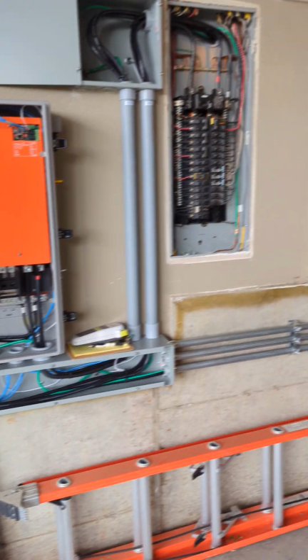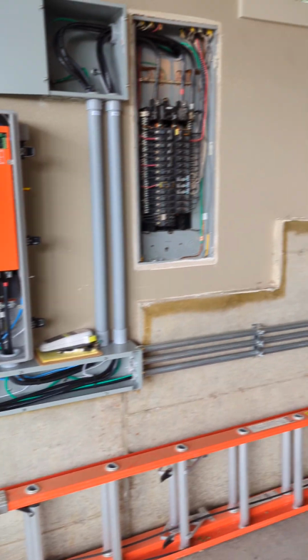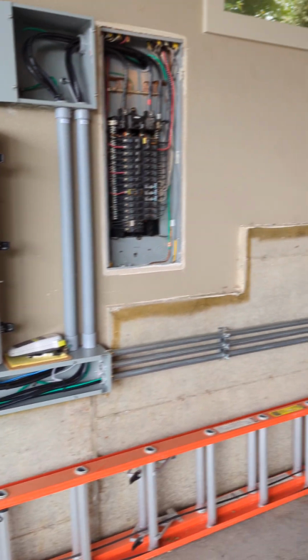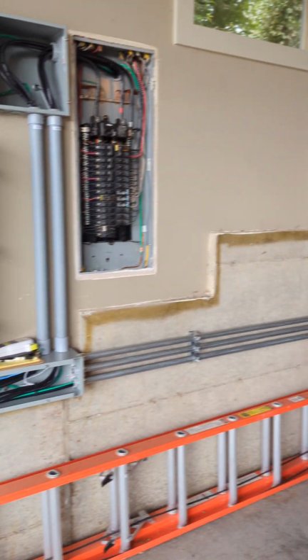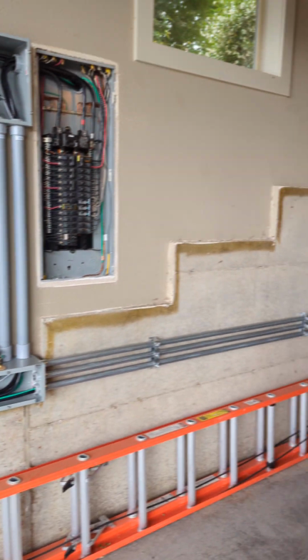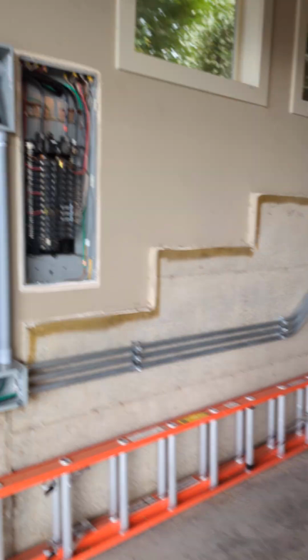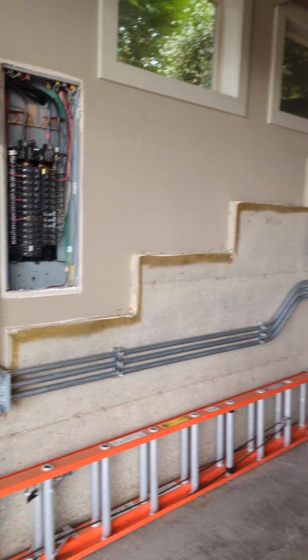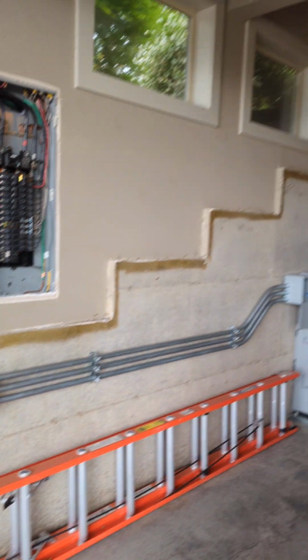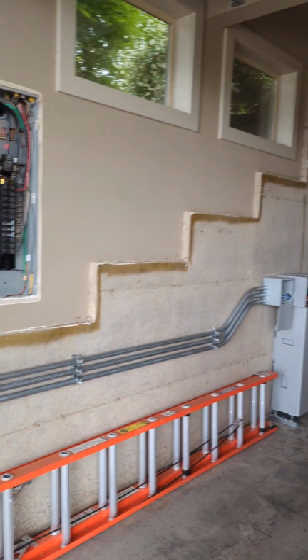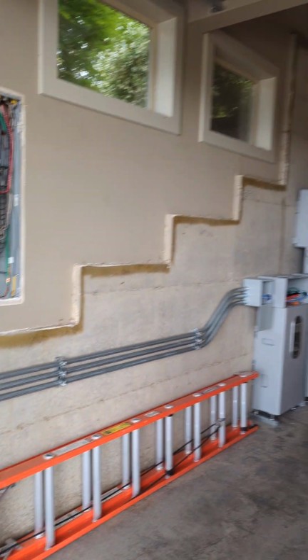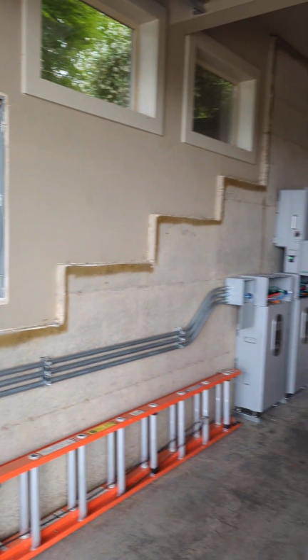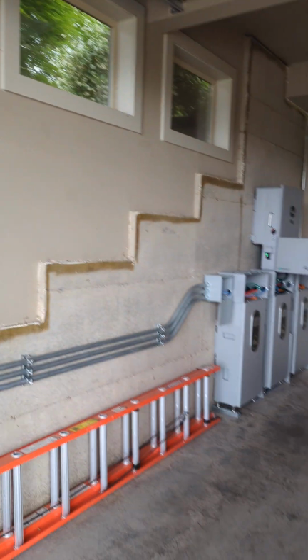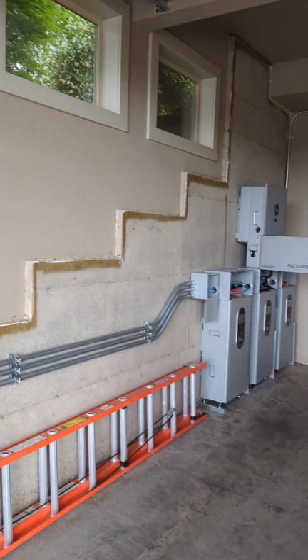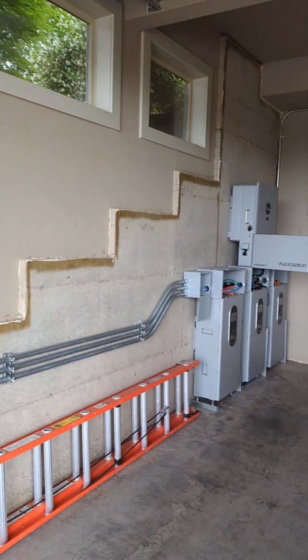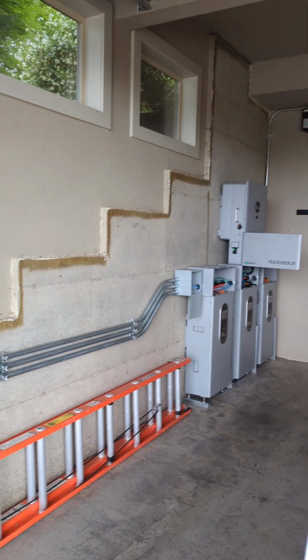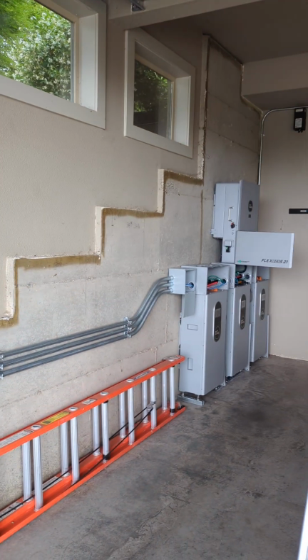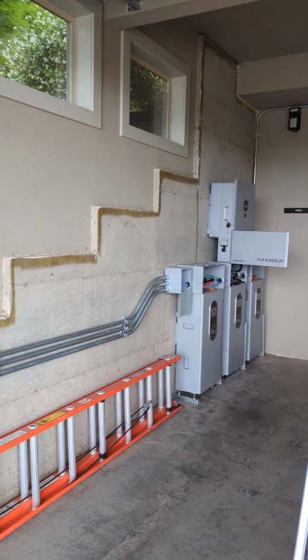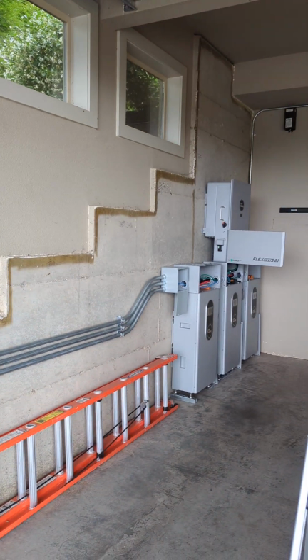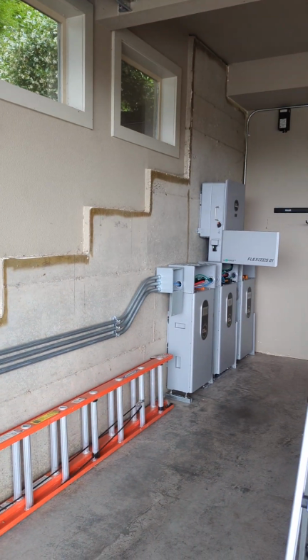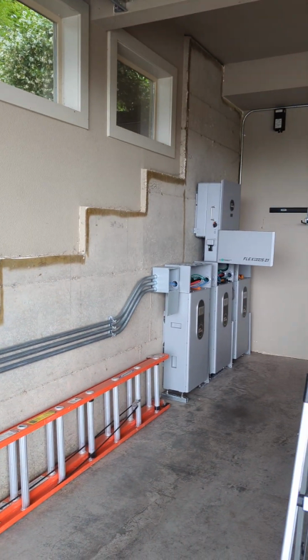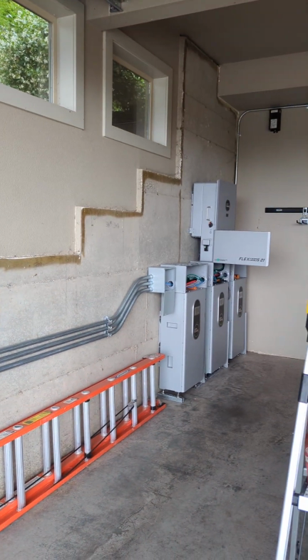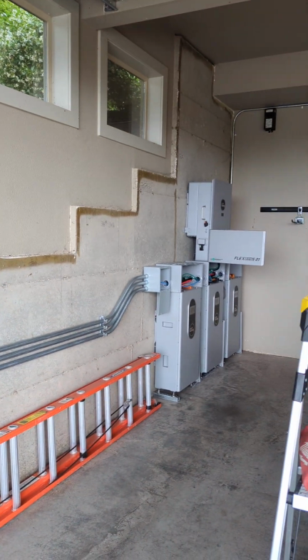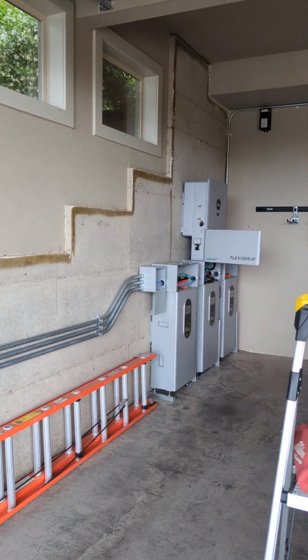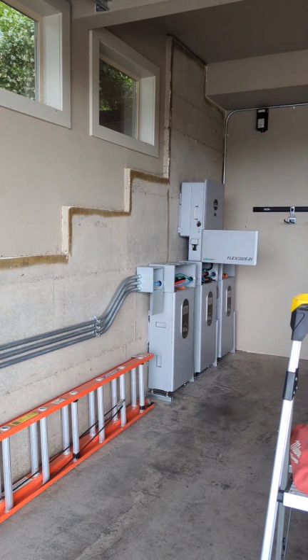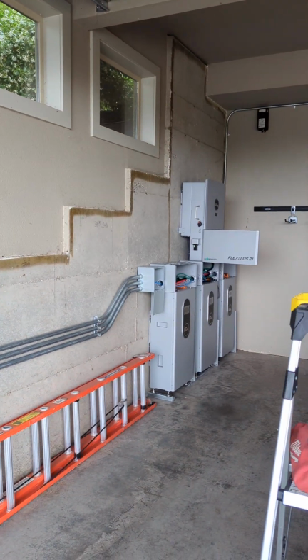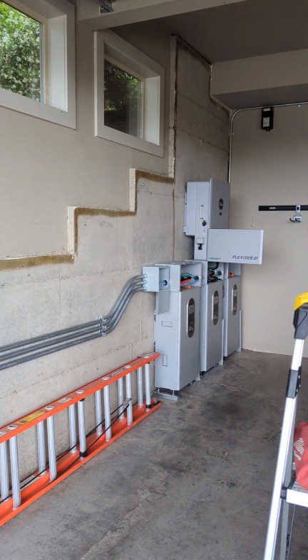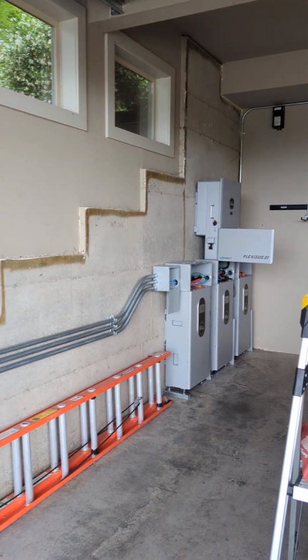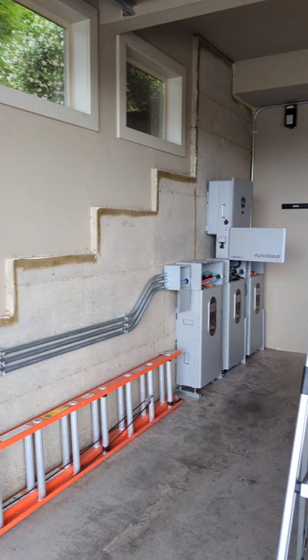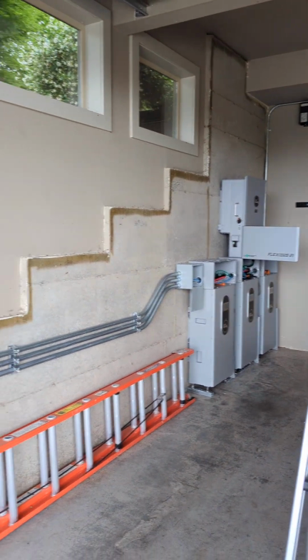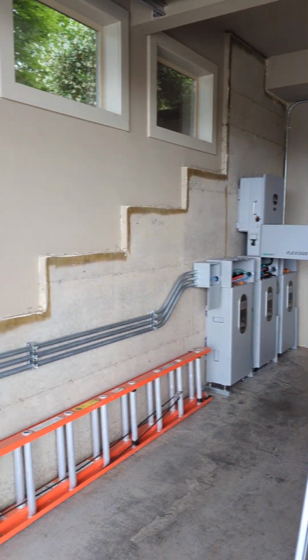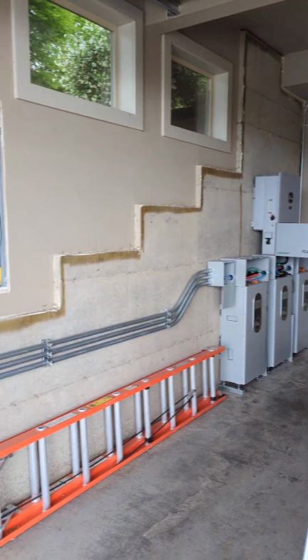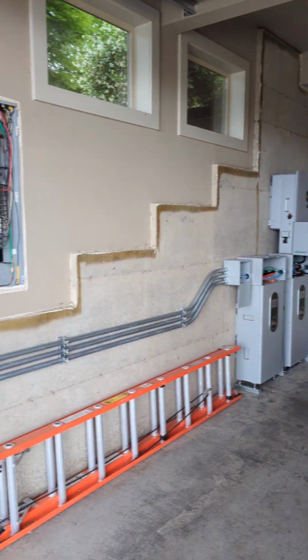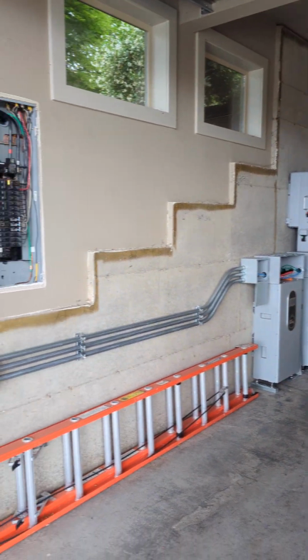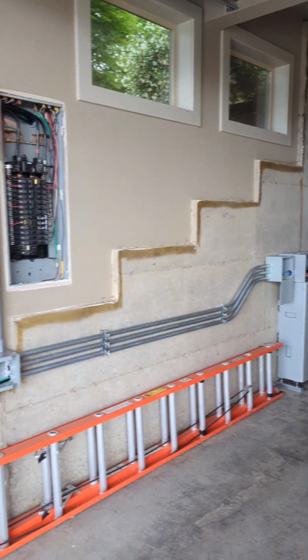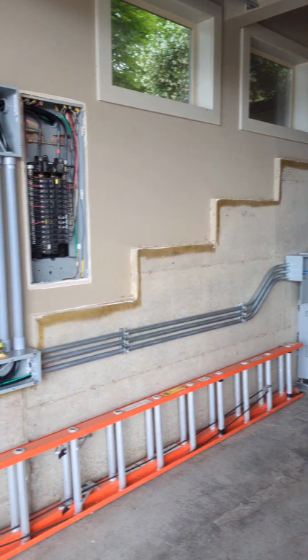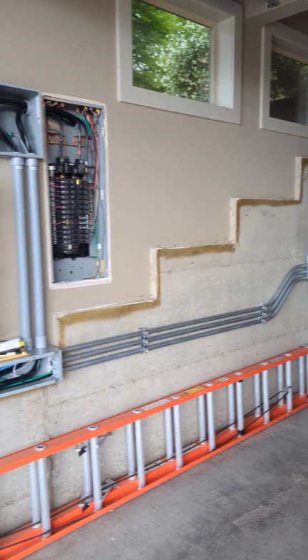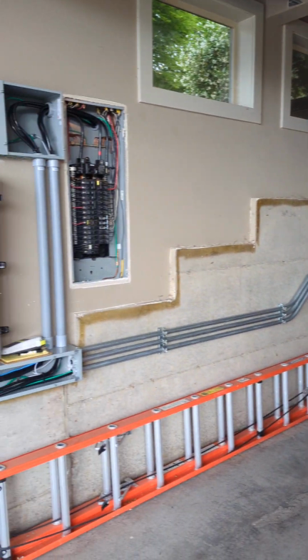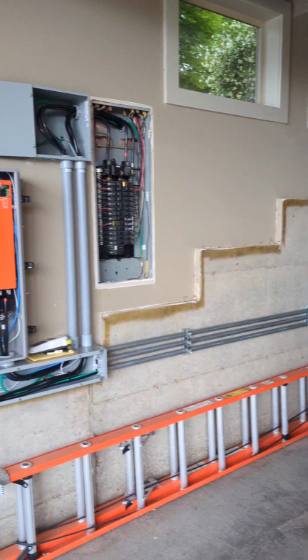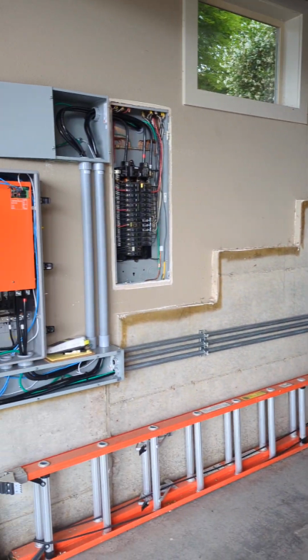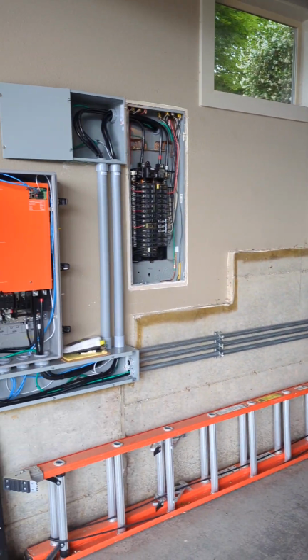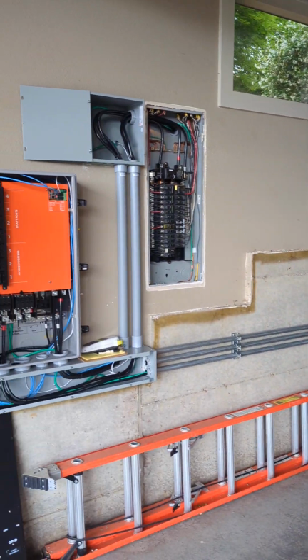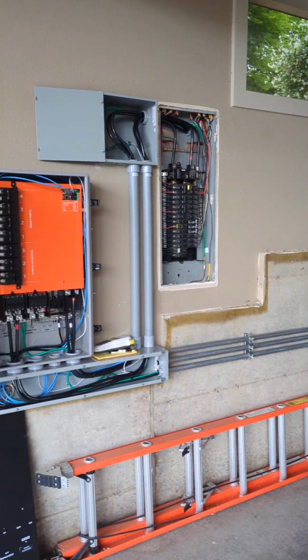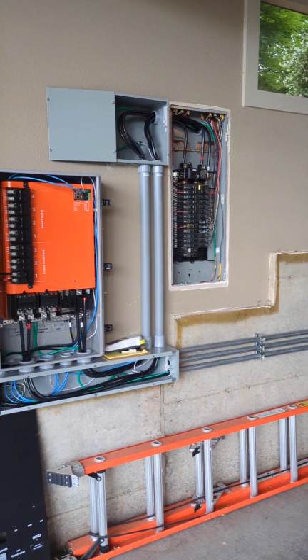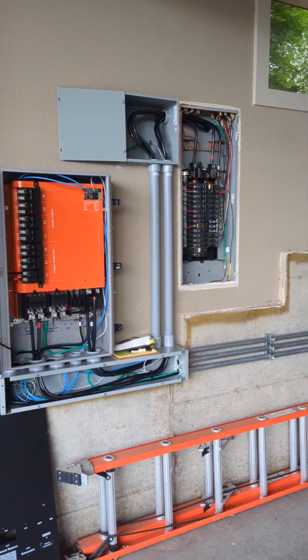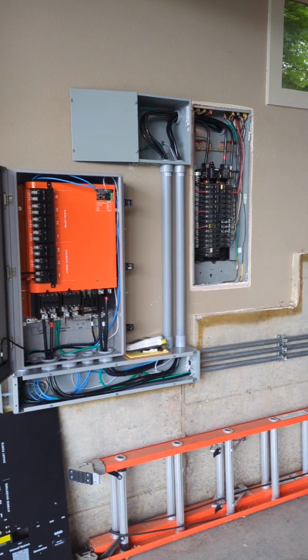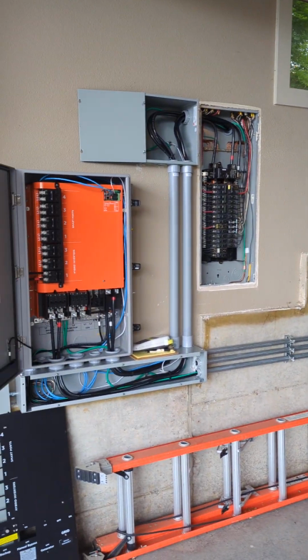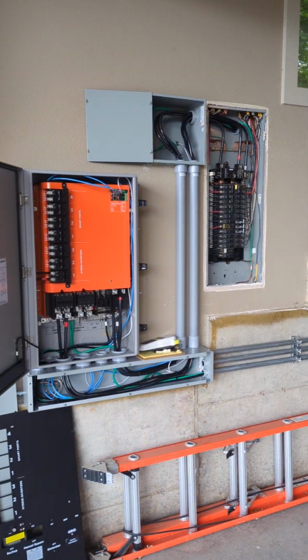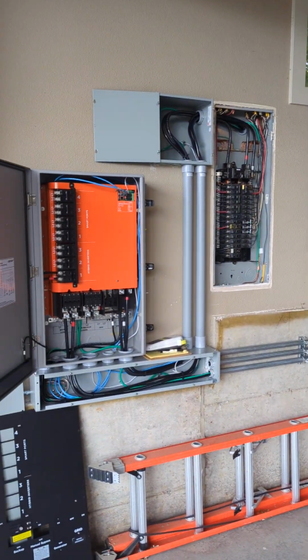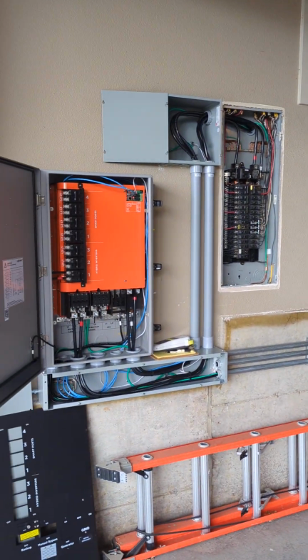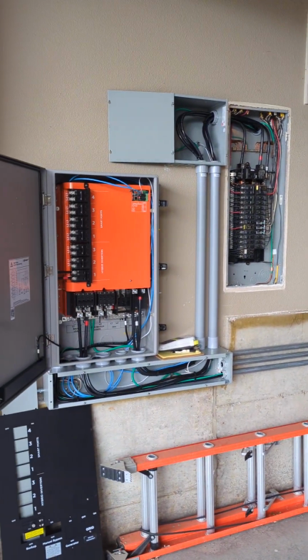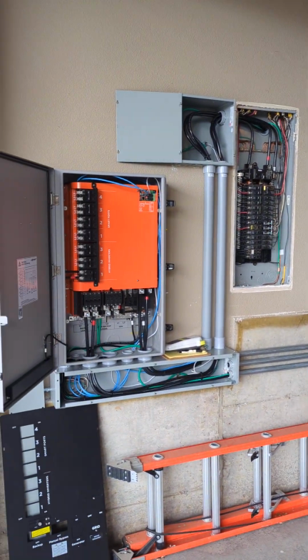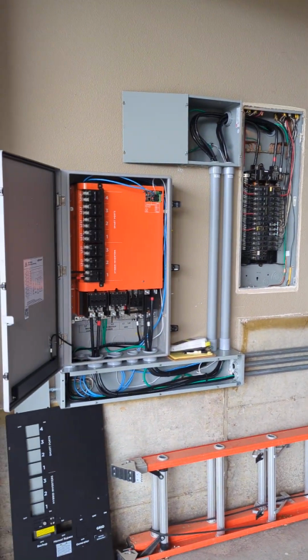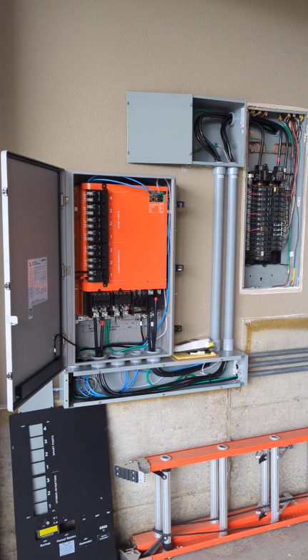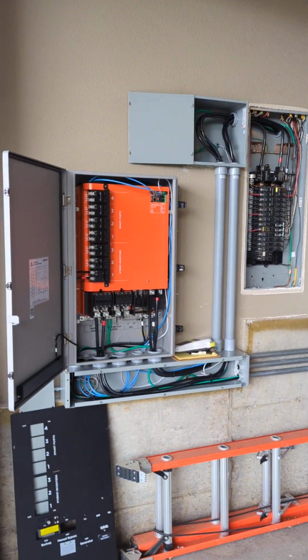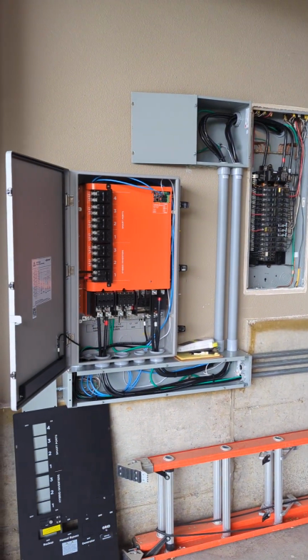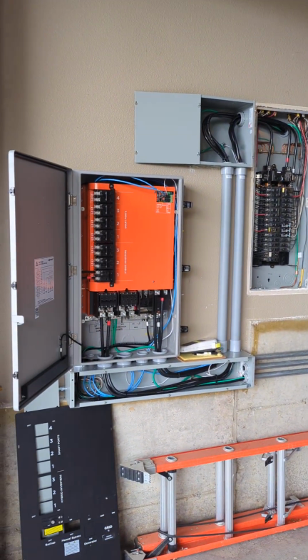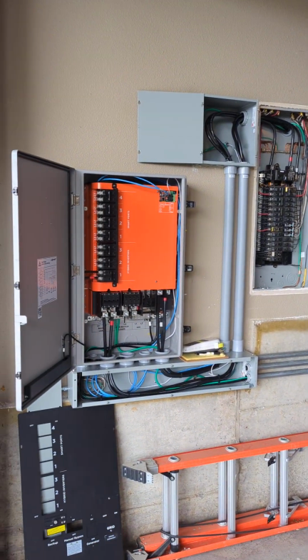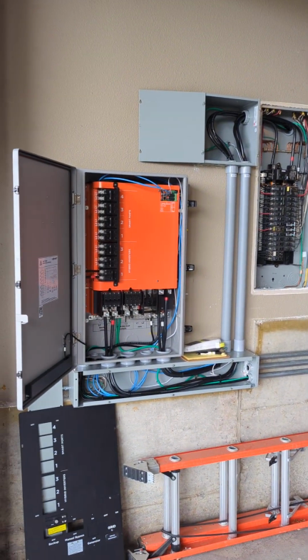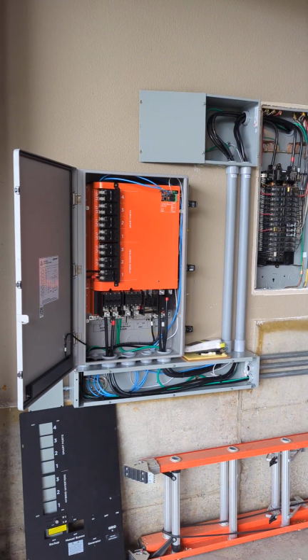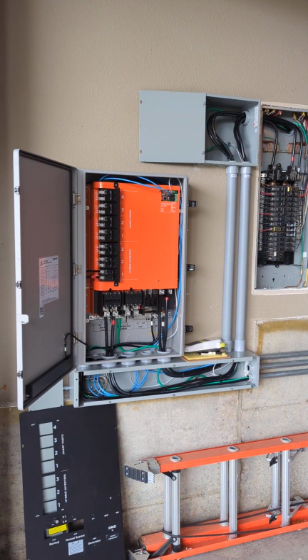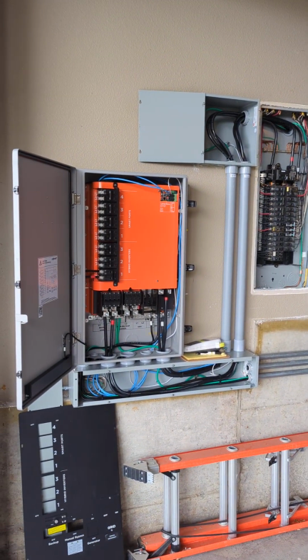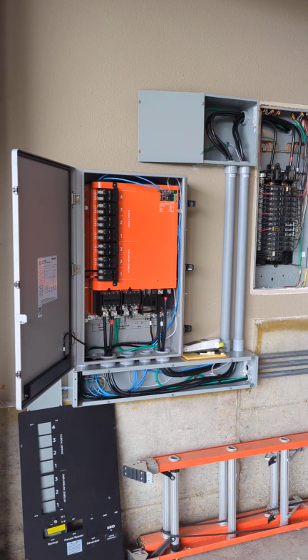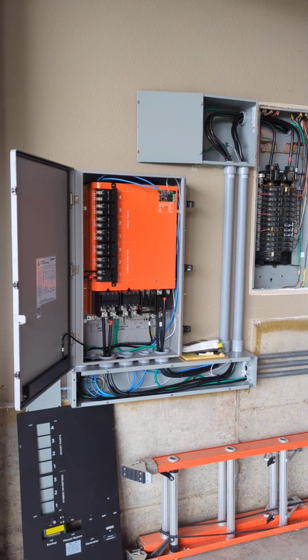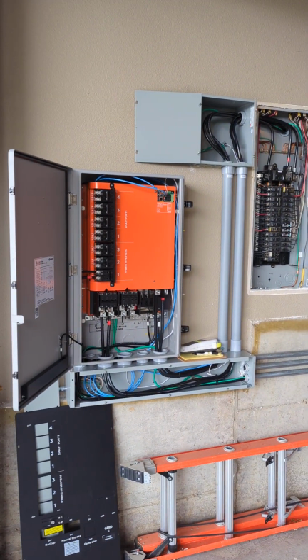This is a basic rundown — a nice, clean install for whole home backup. Thank you.